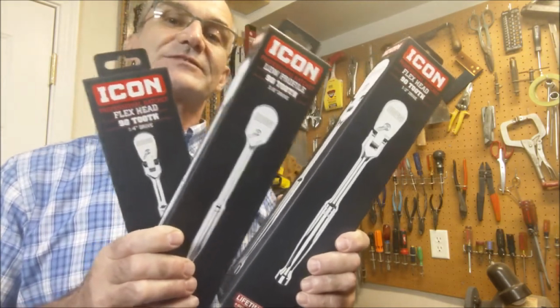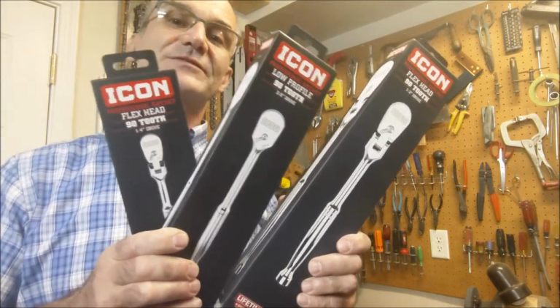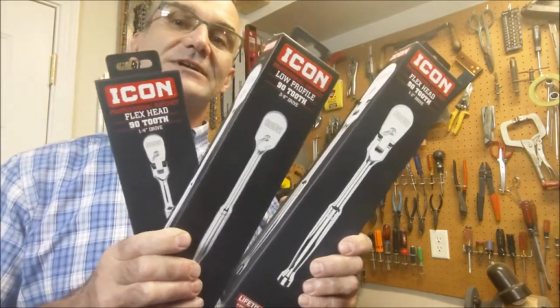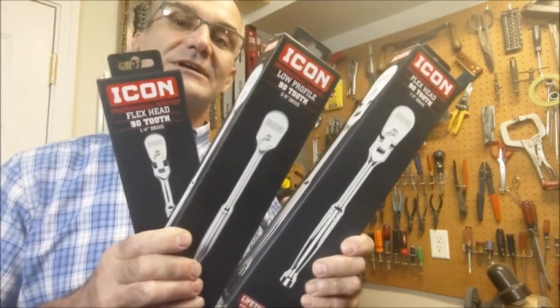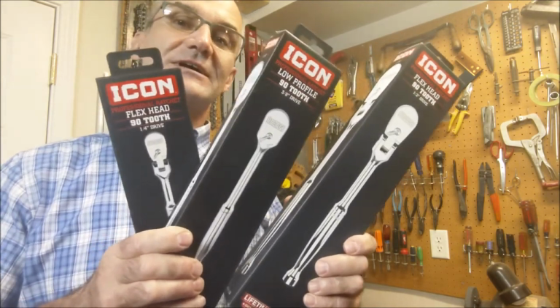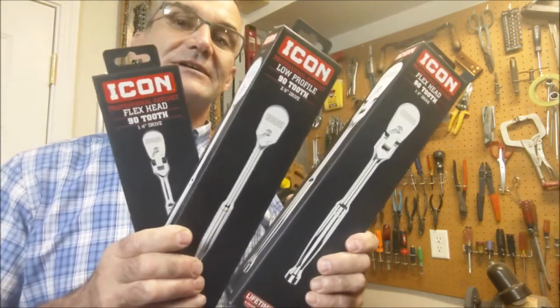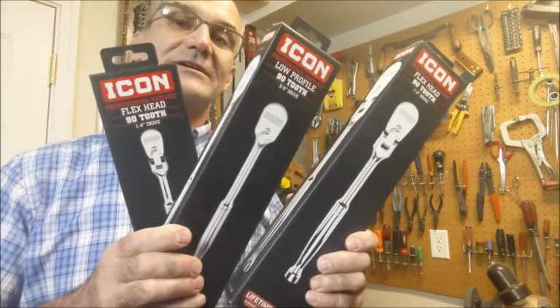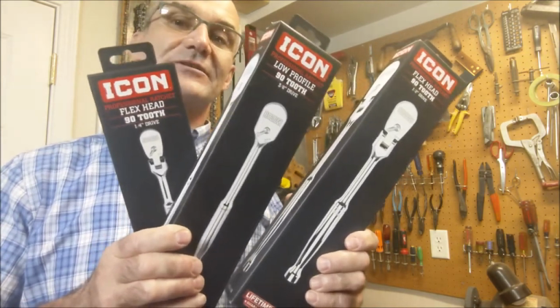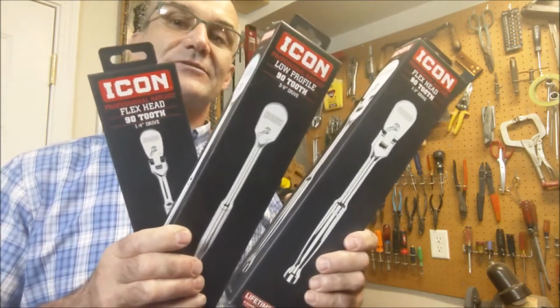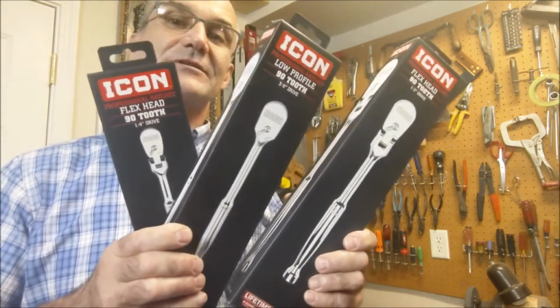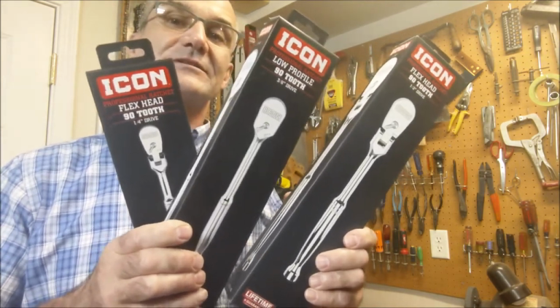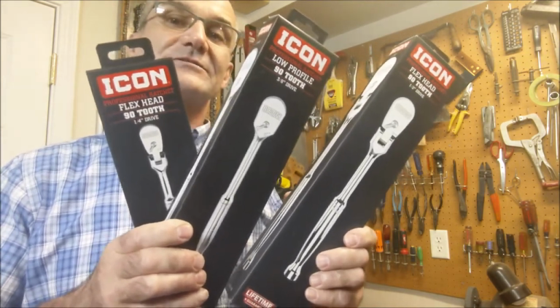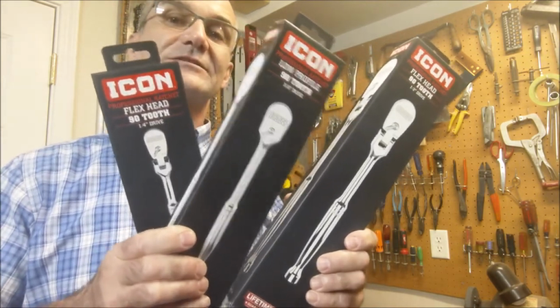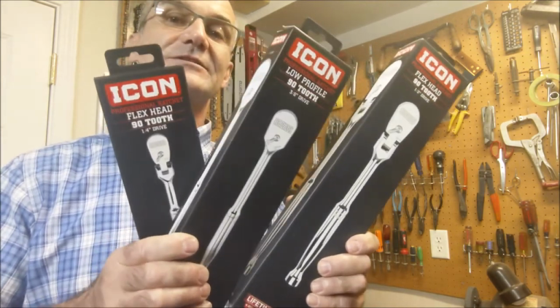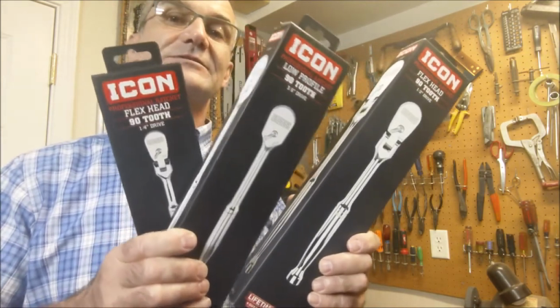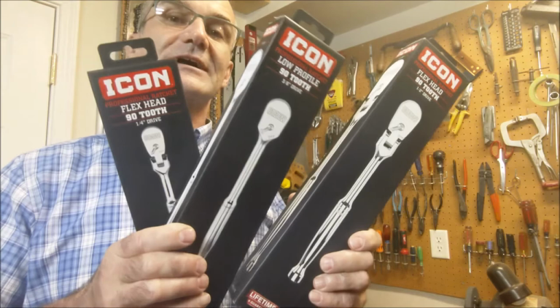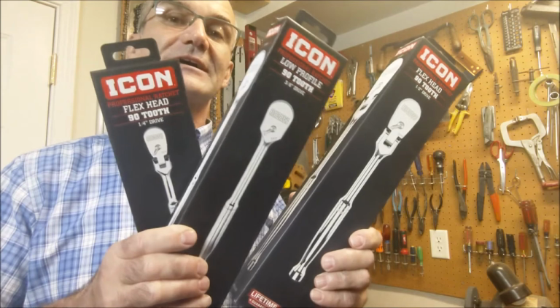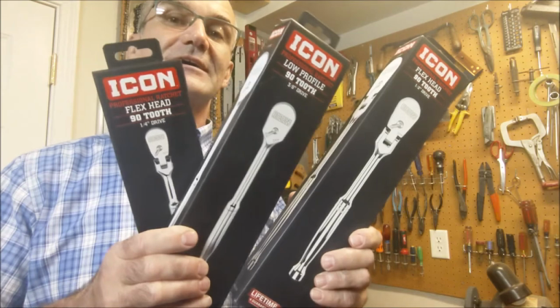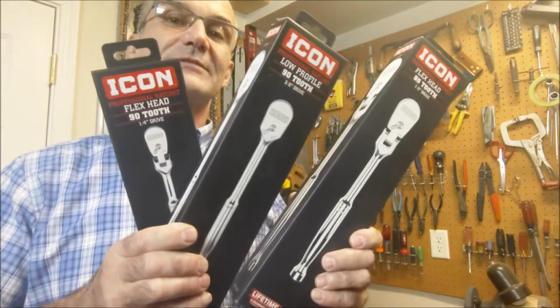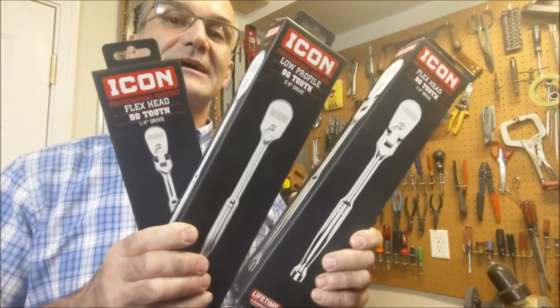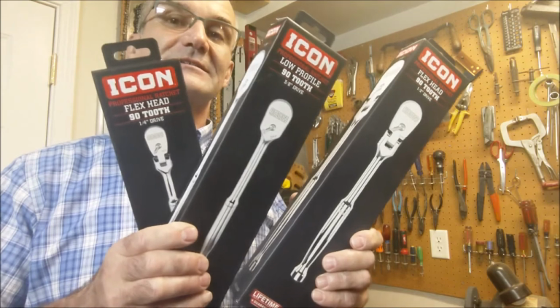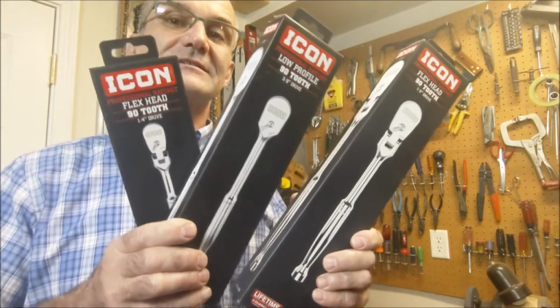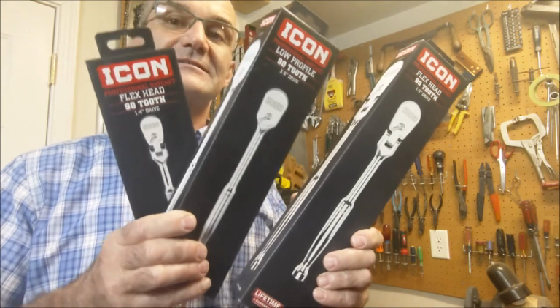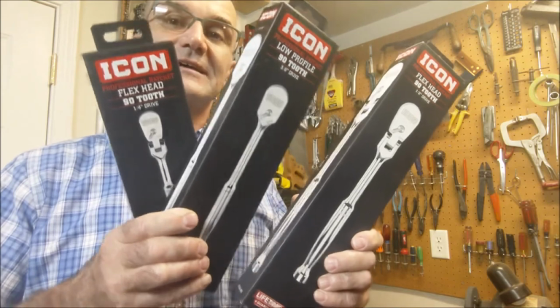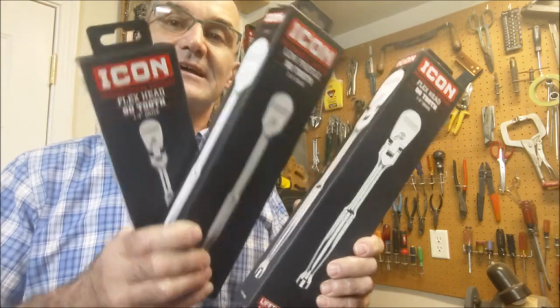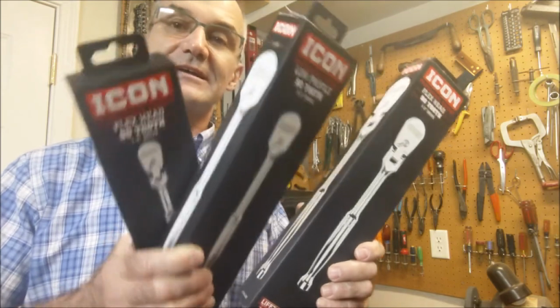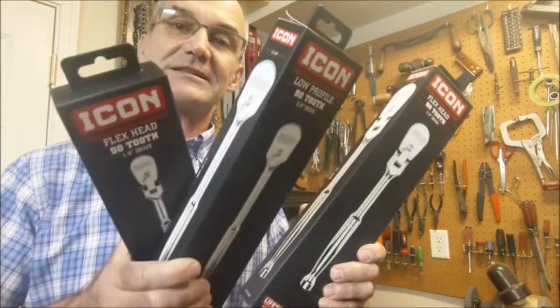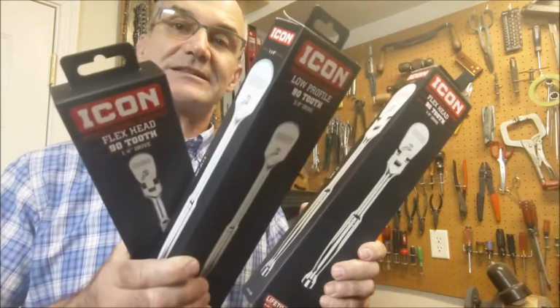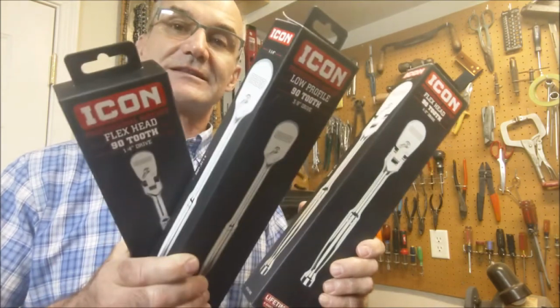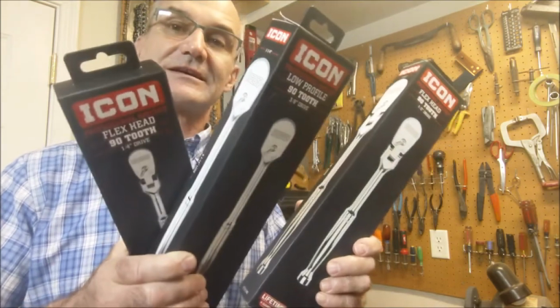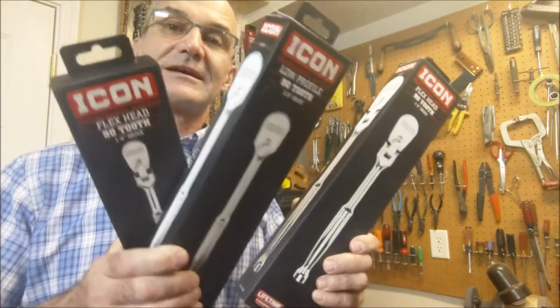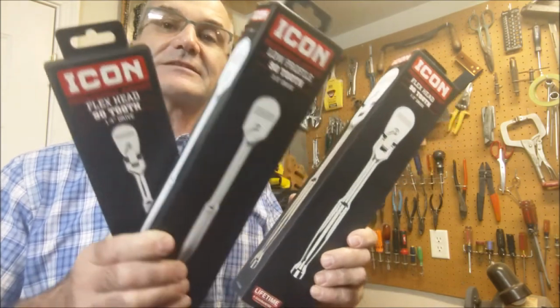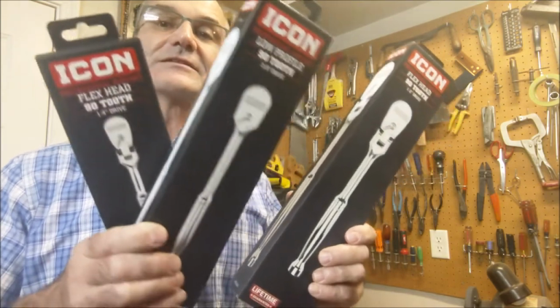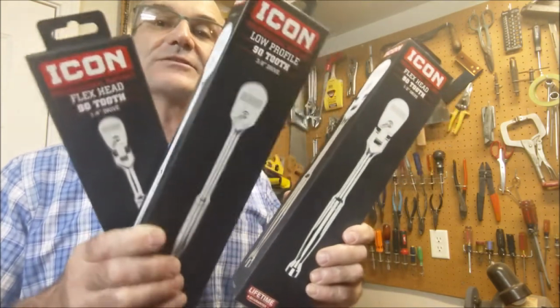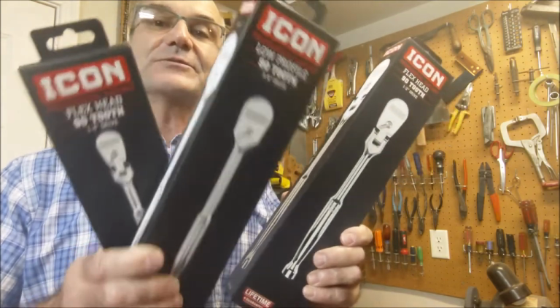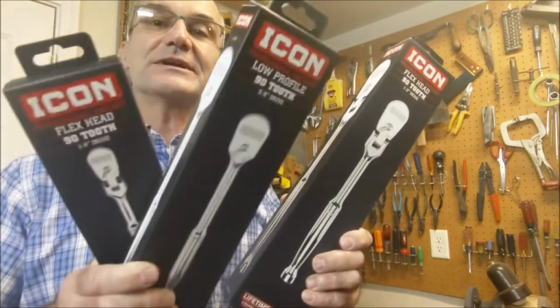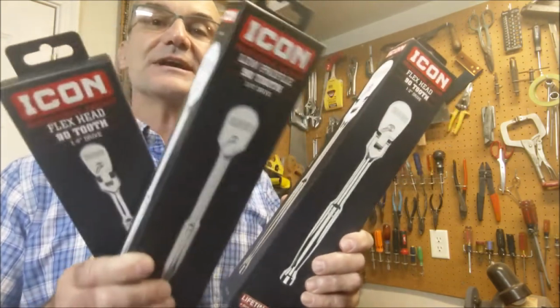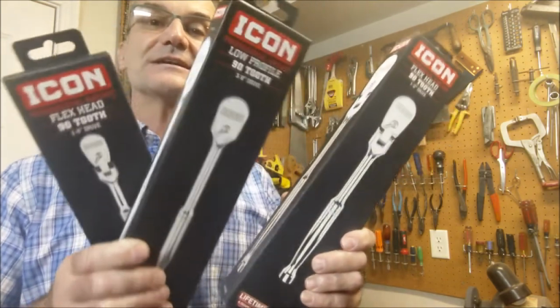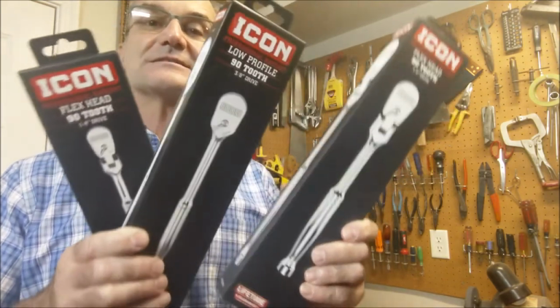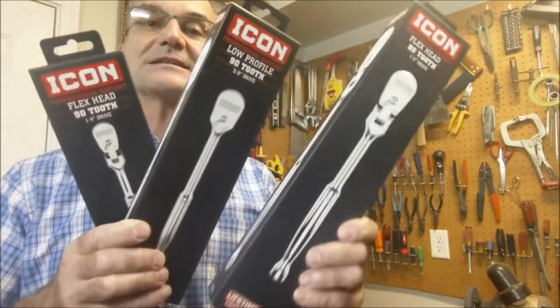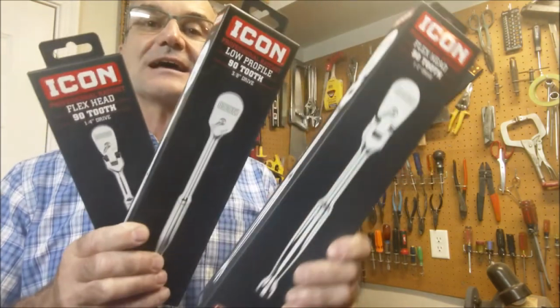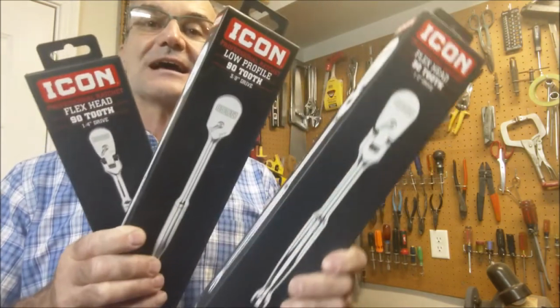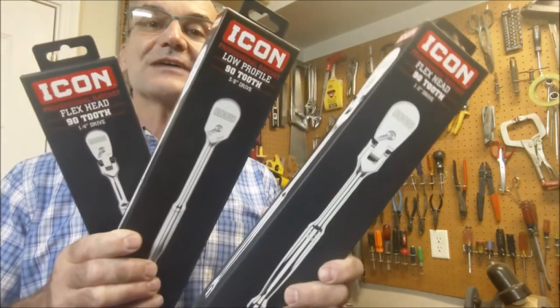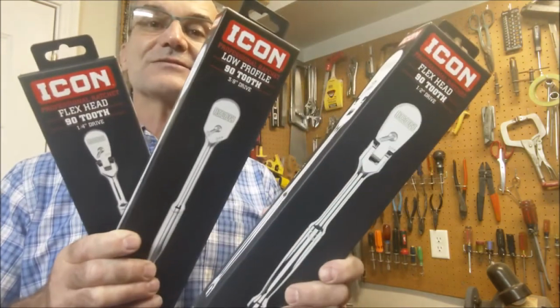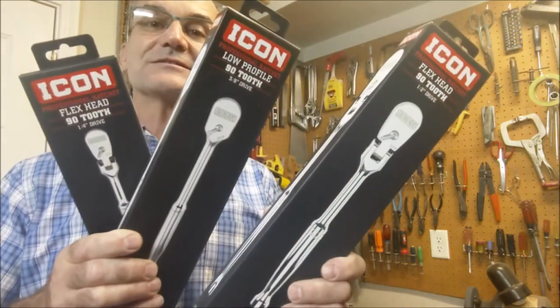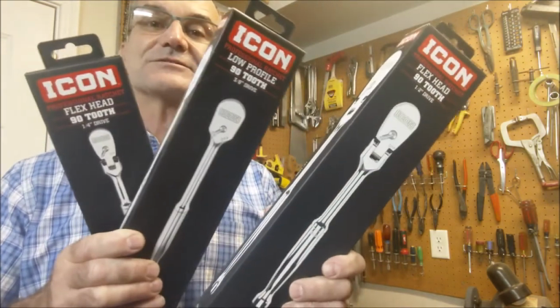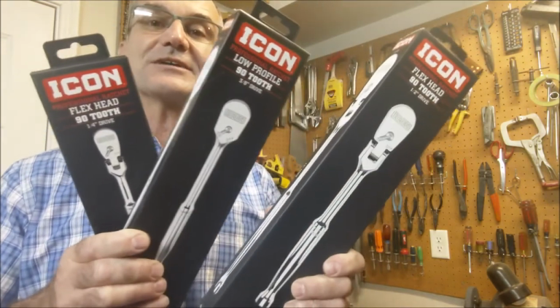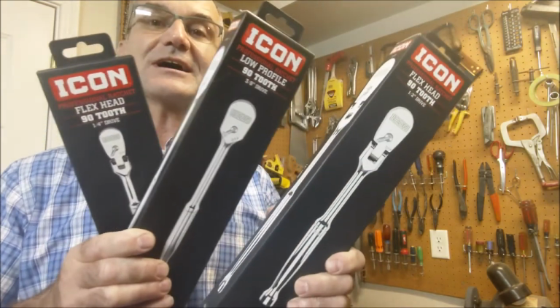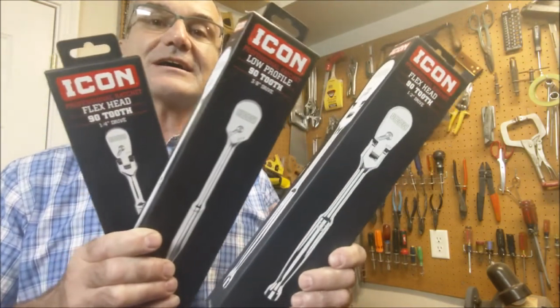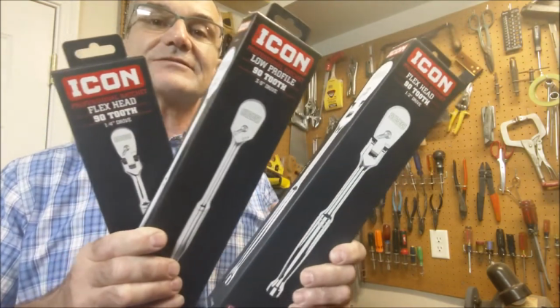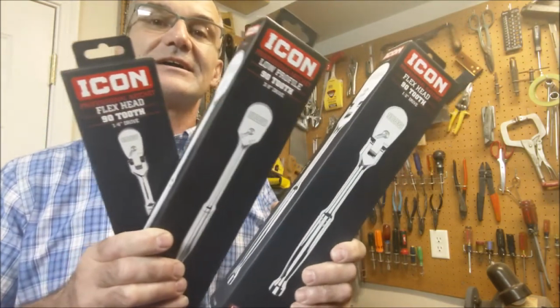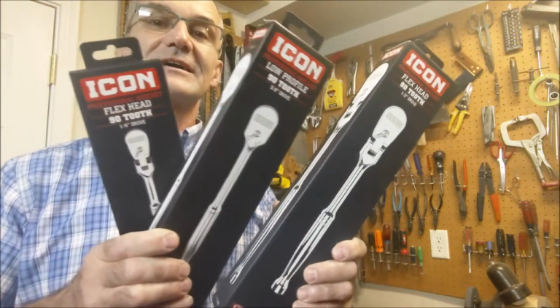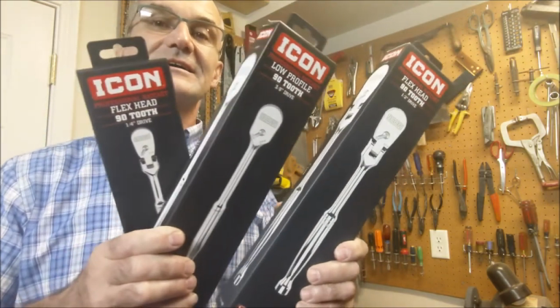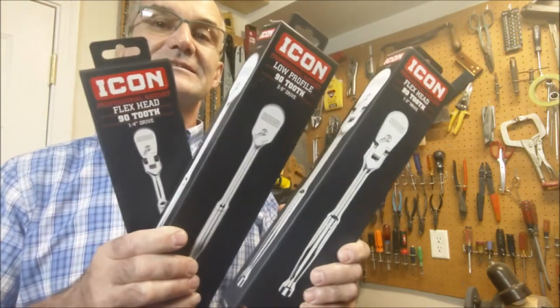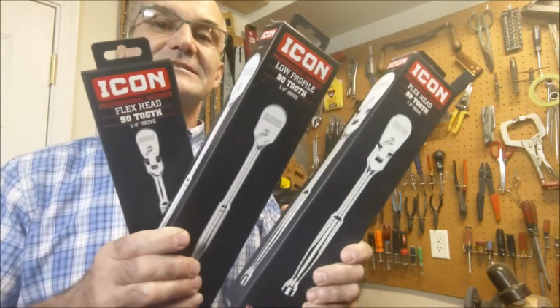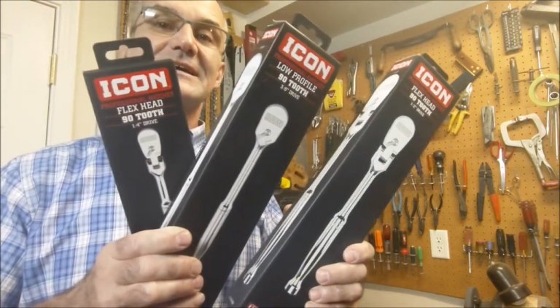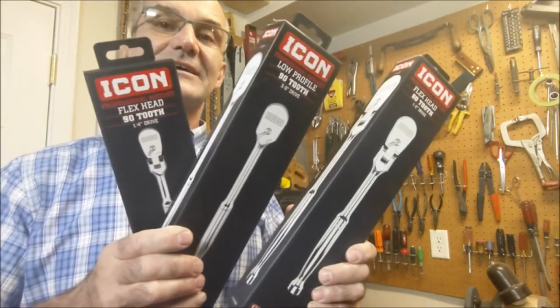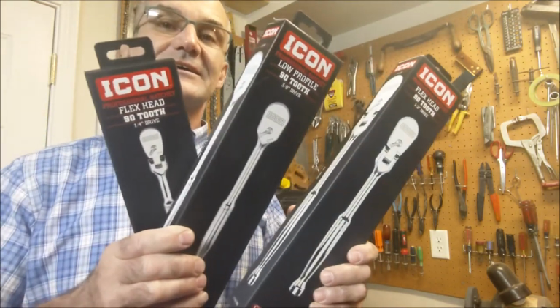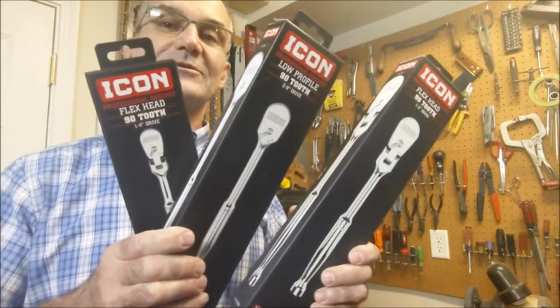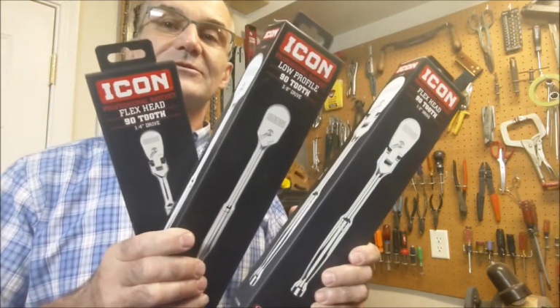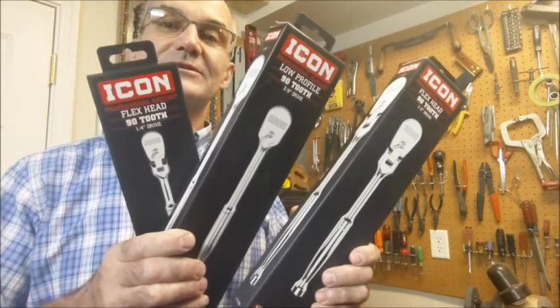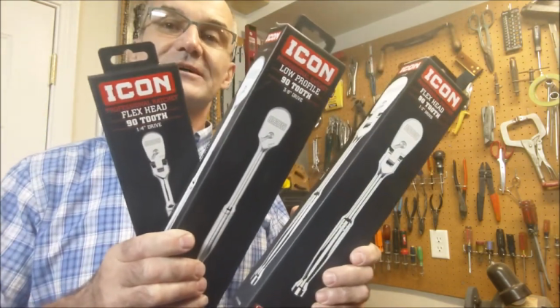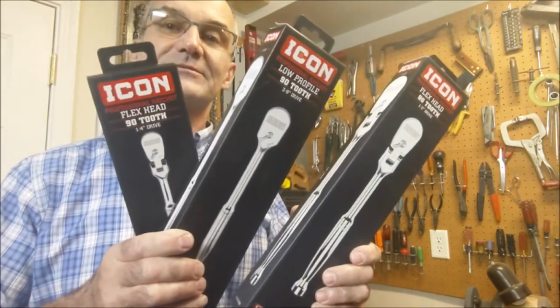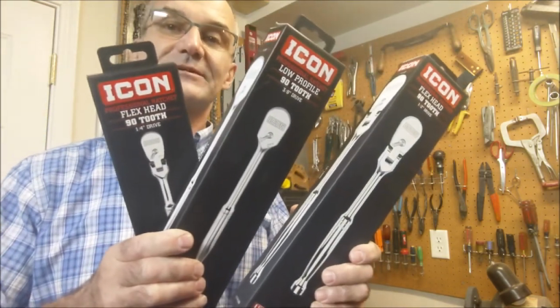In this video I'm going to go through these new Icon ratchets — the quarter inch, the three-eighths, and the half inch drive — and see how they hold up.